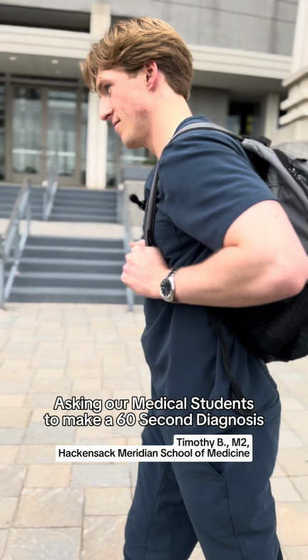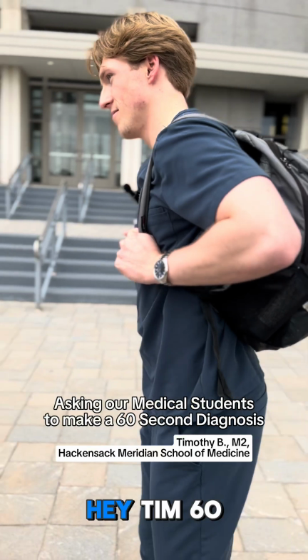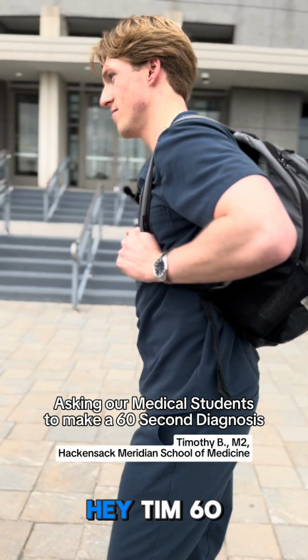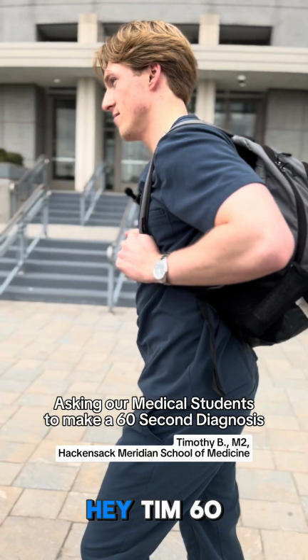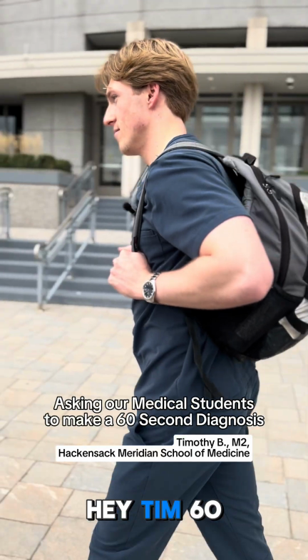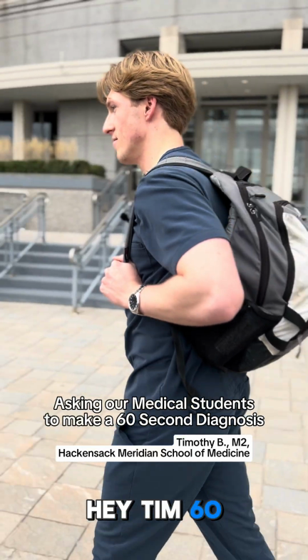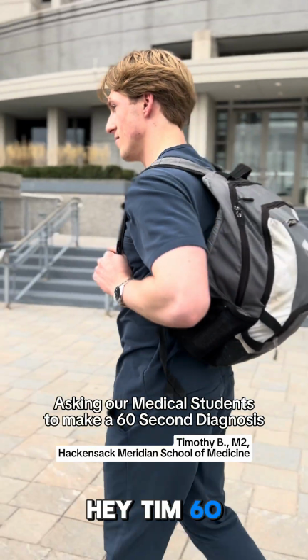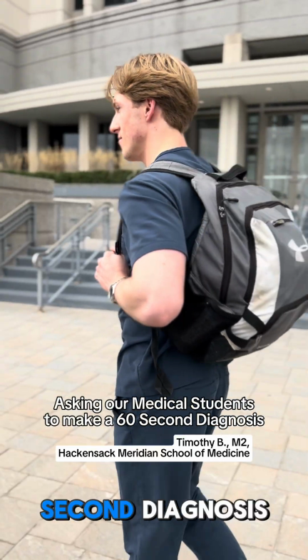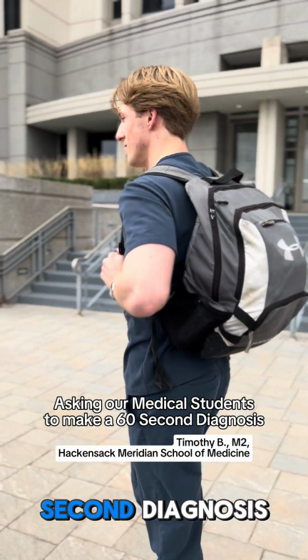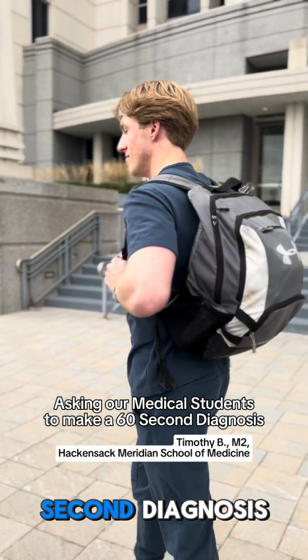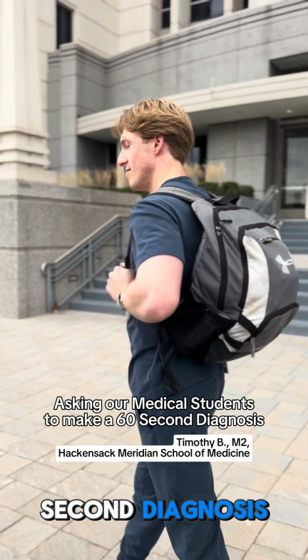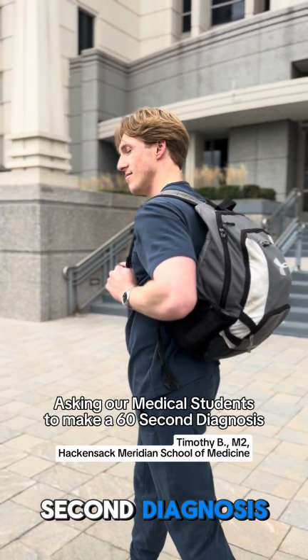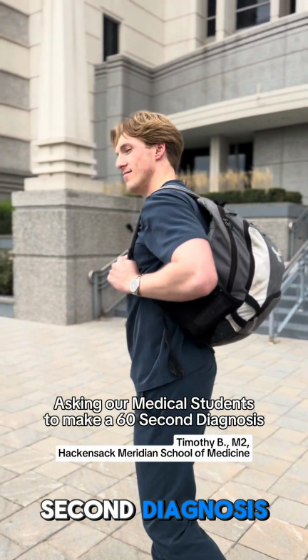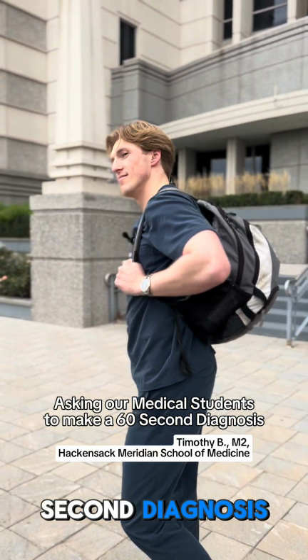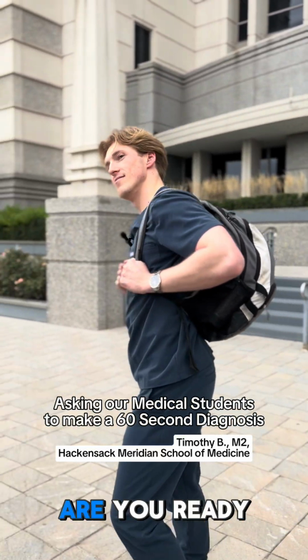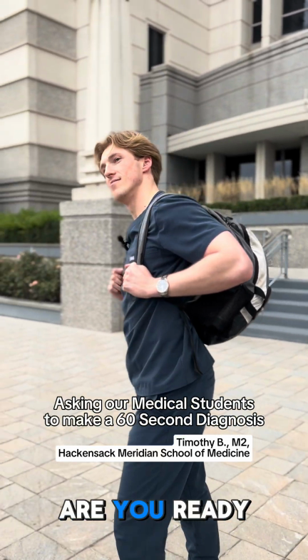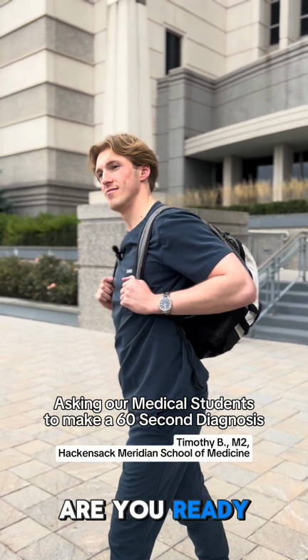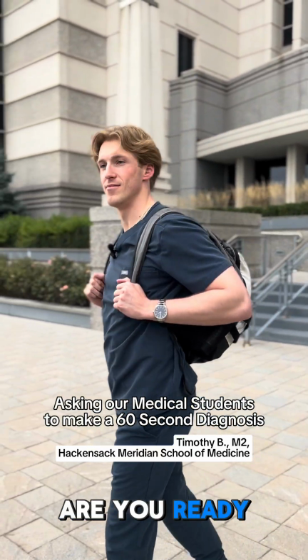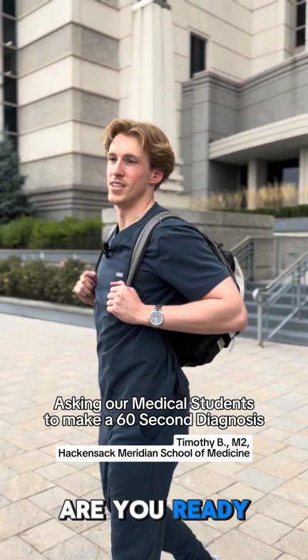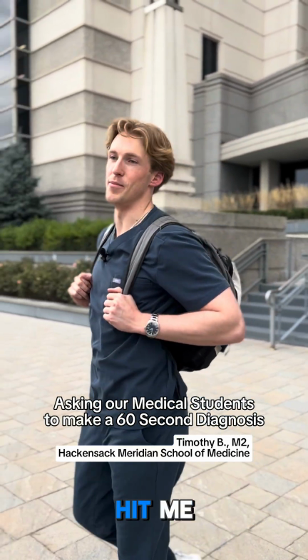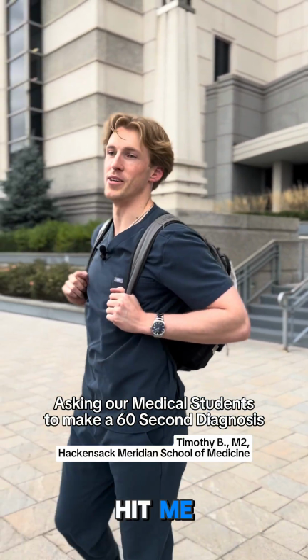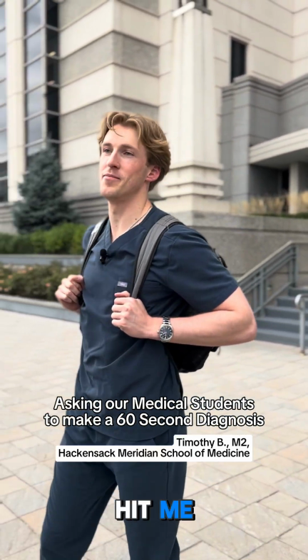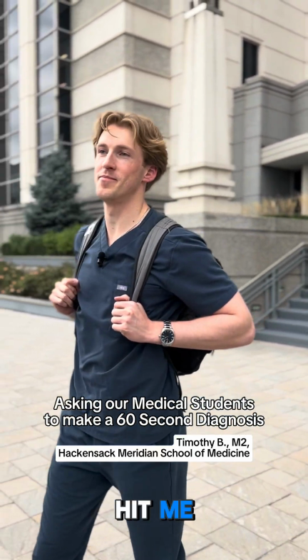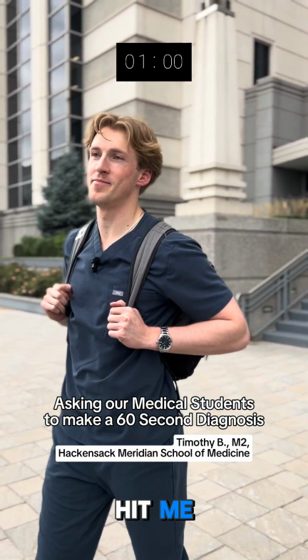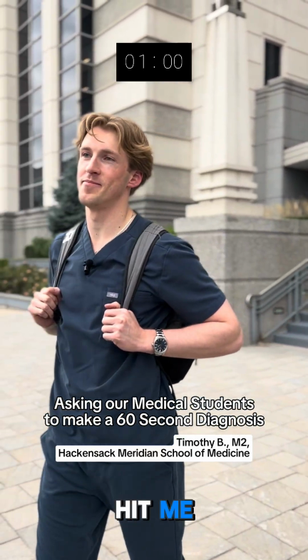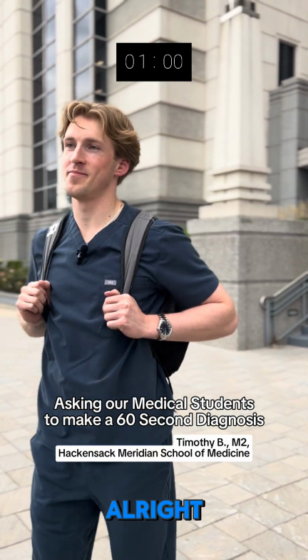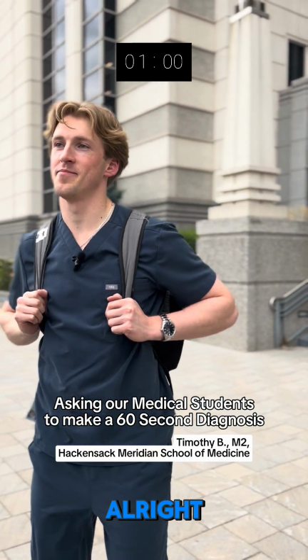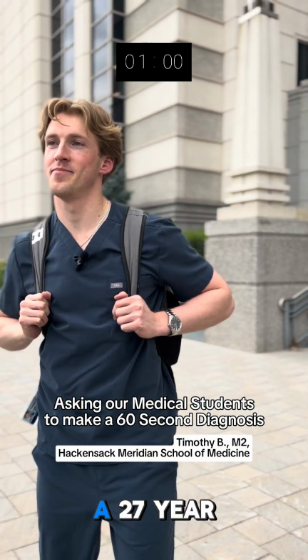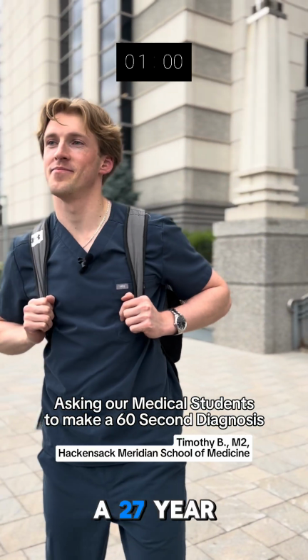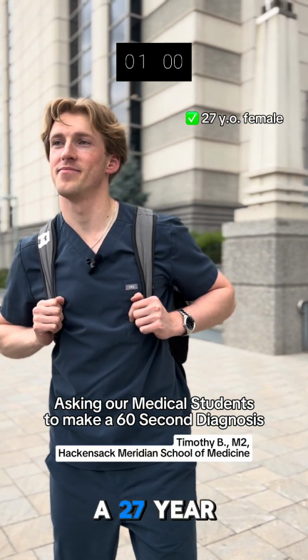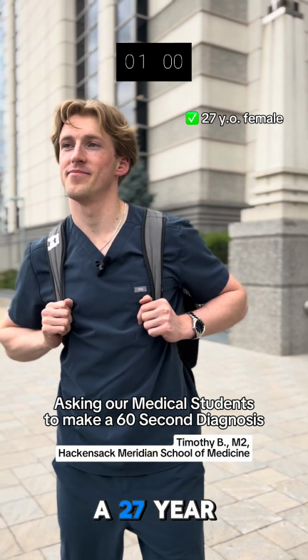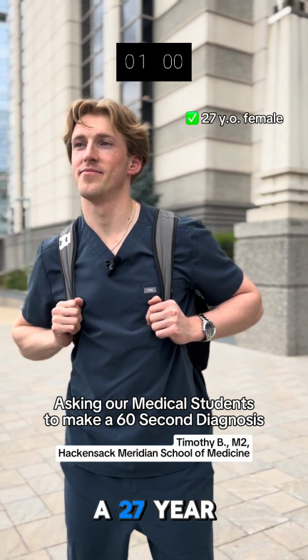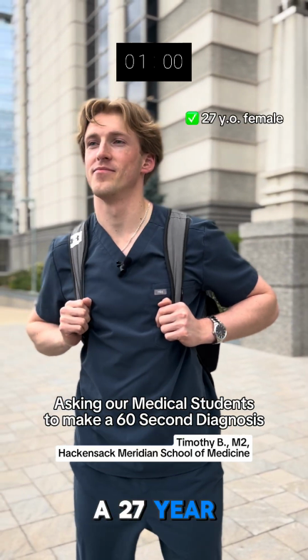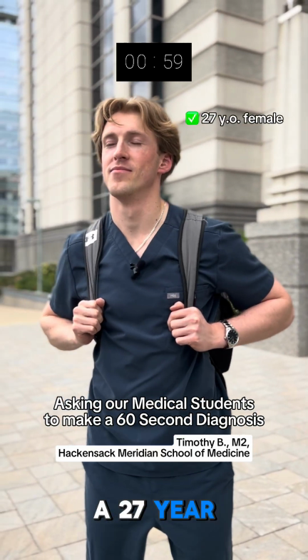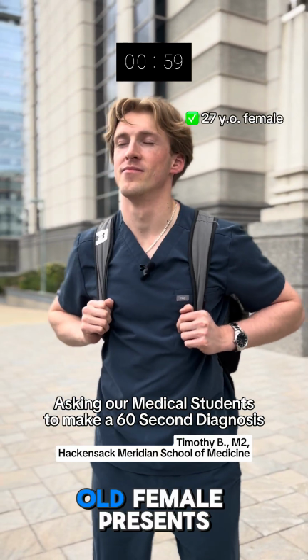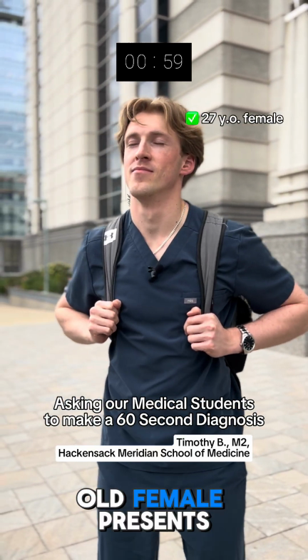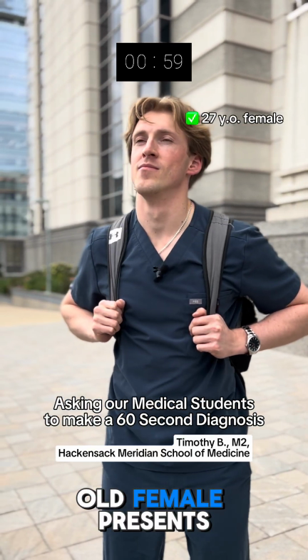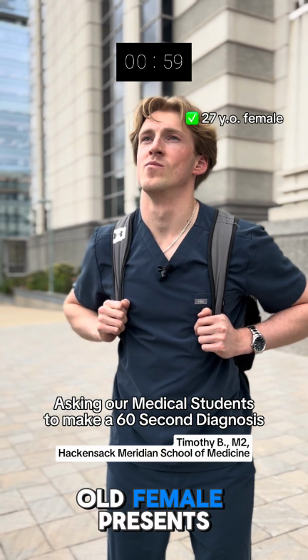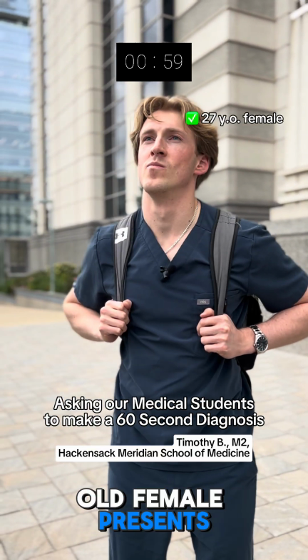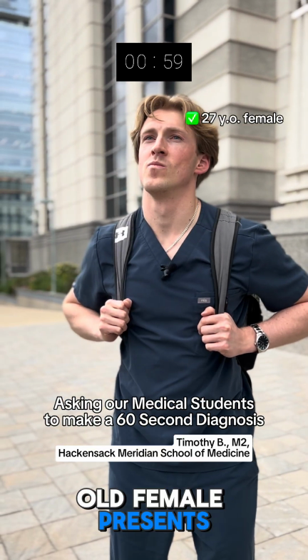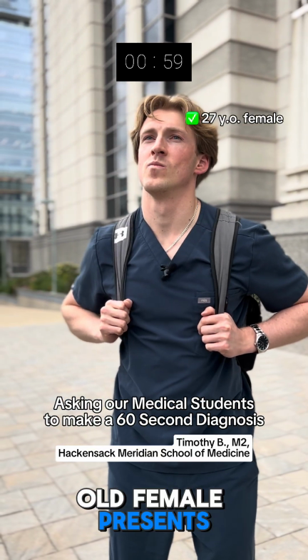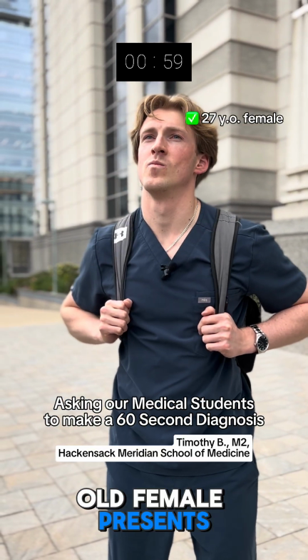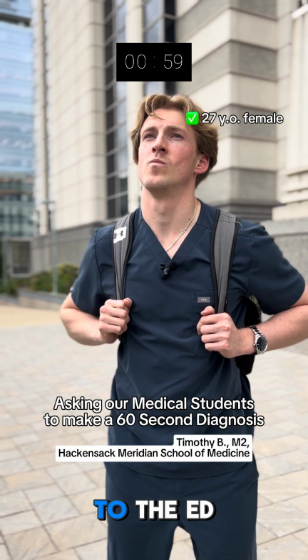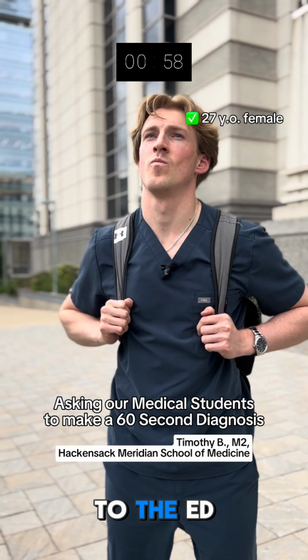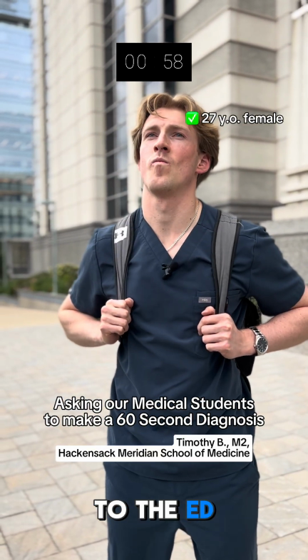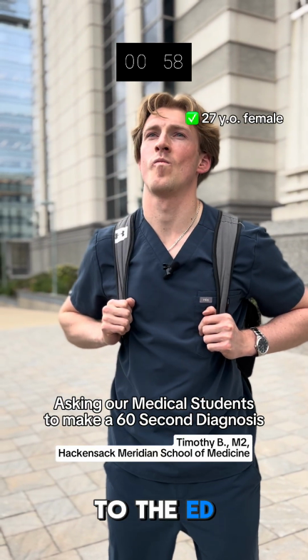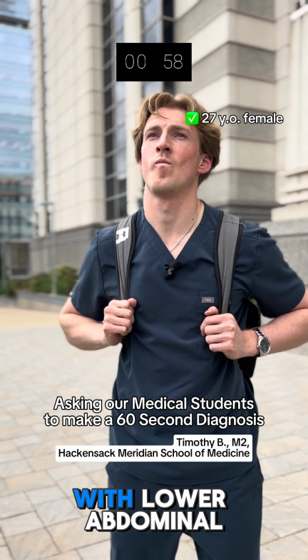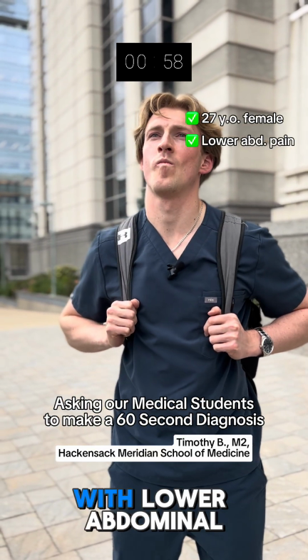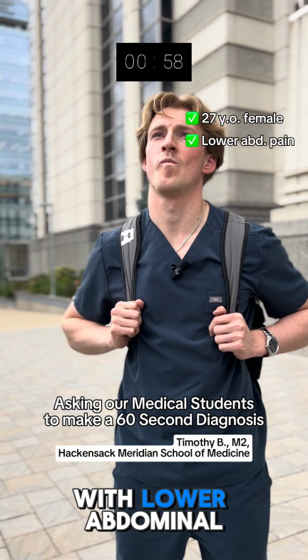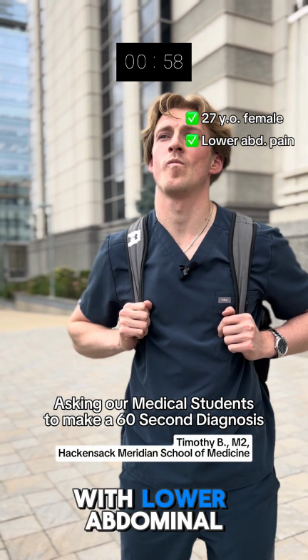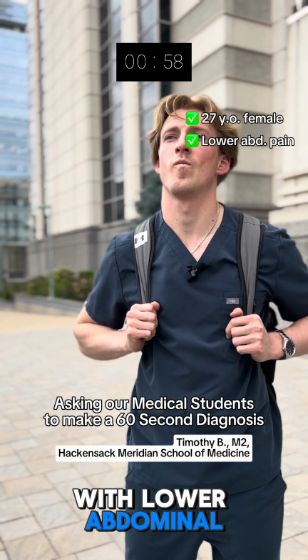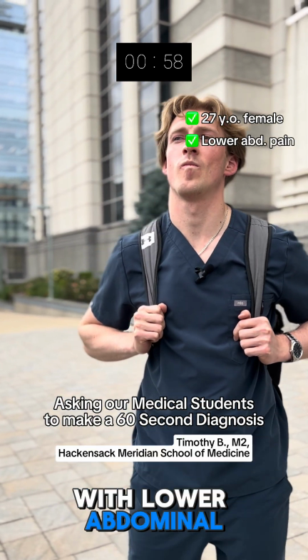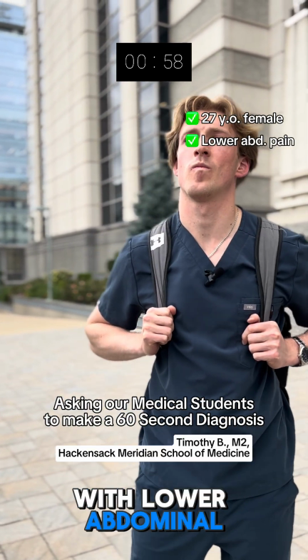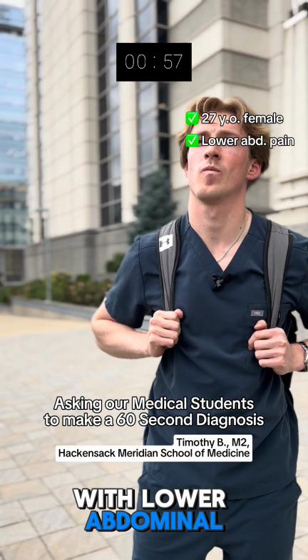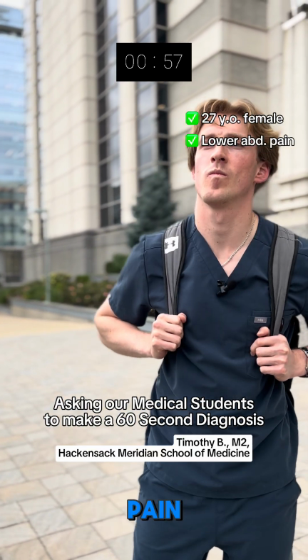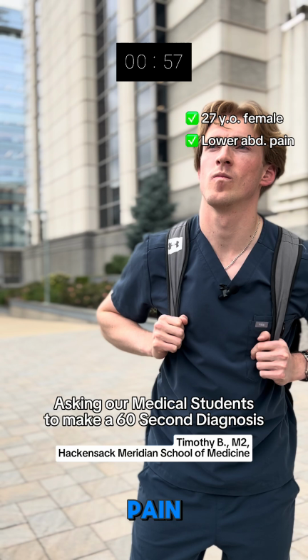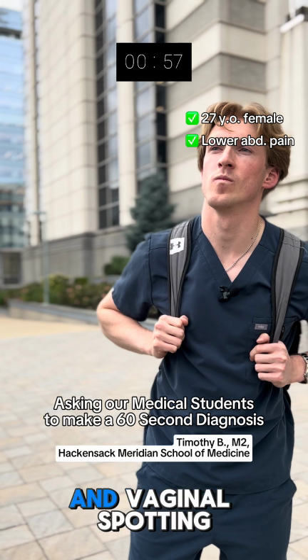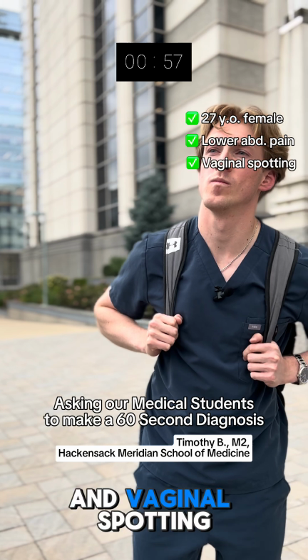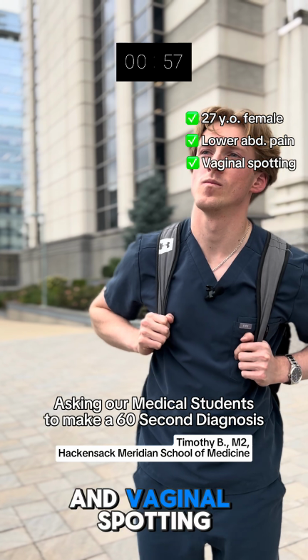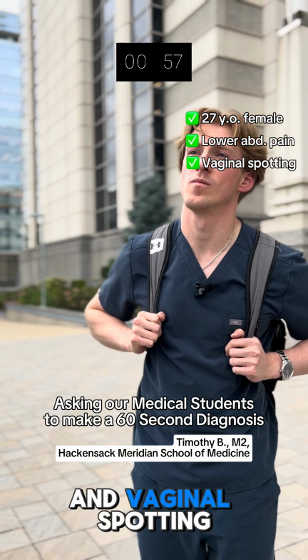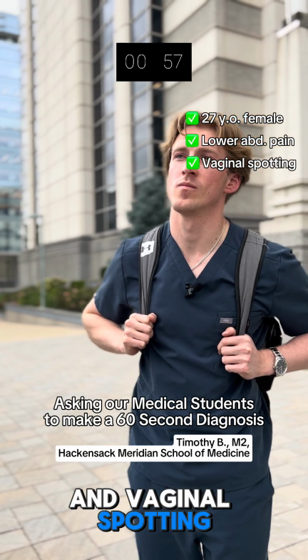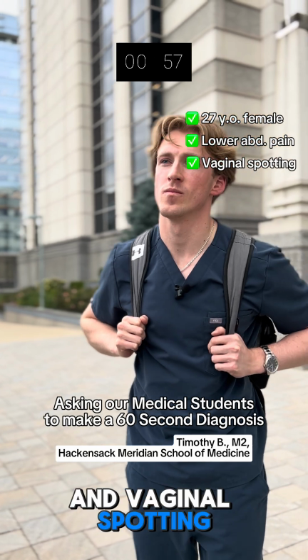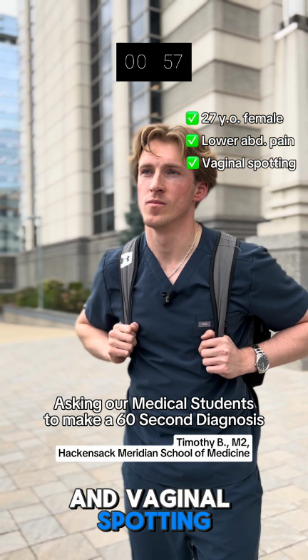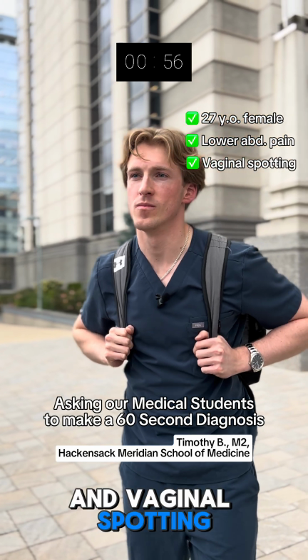Hey Tim, 60-second diagnosis. Are you ready? Hey man. Alright — a 27-year-old female presents to the ED with lower abdominal pain and vaginal spotting.